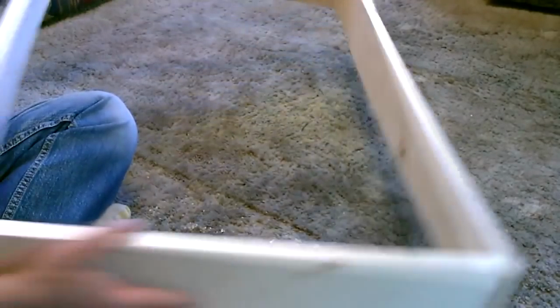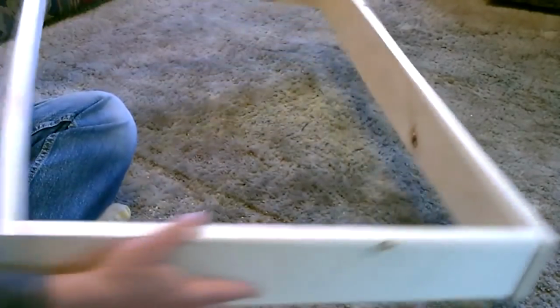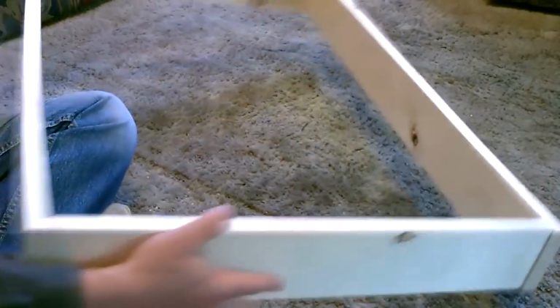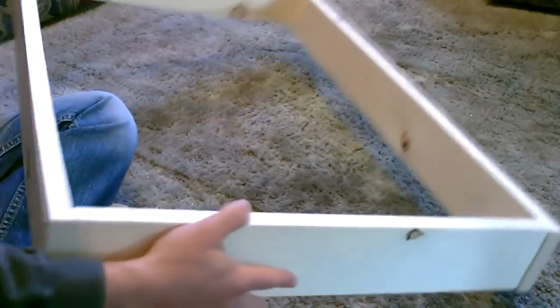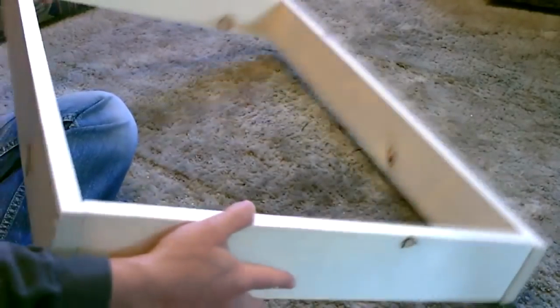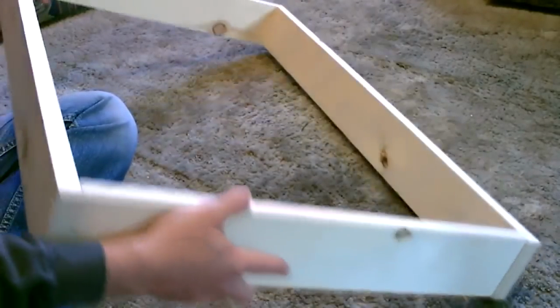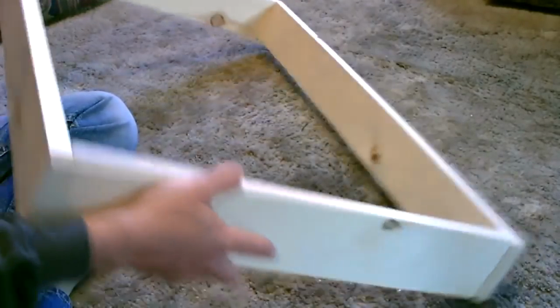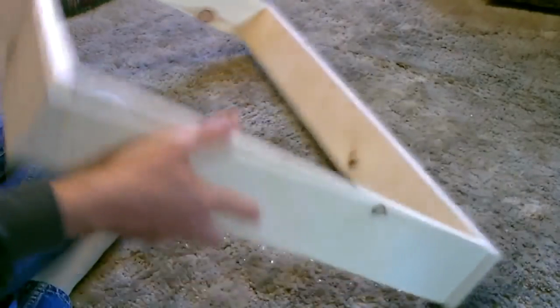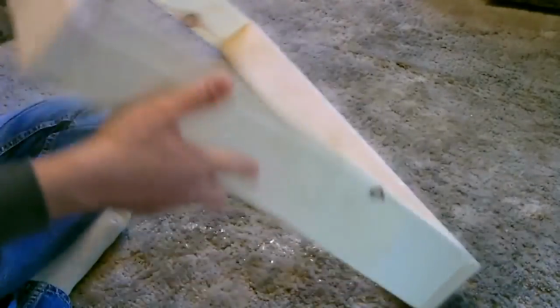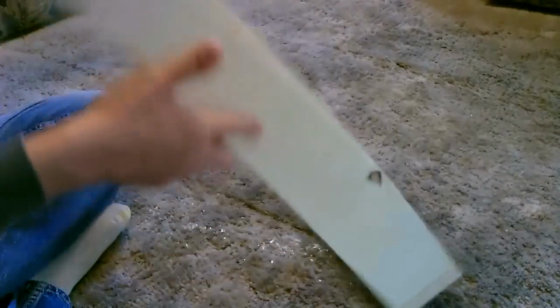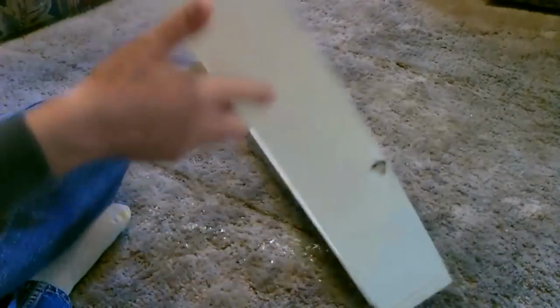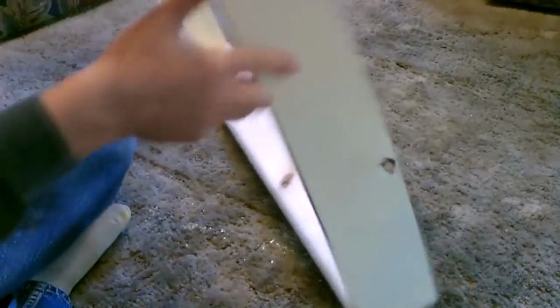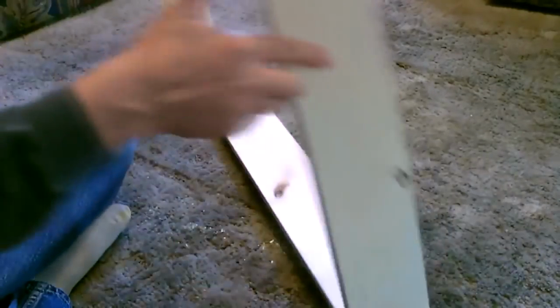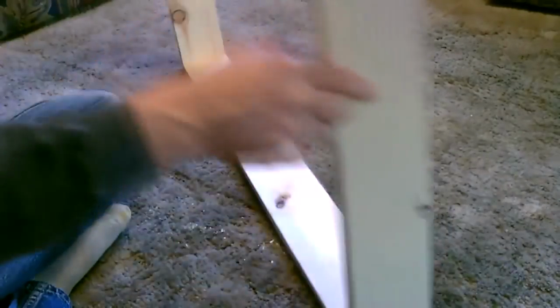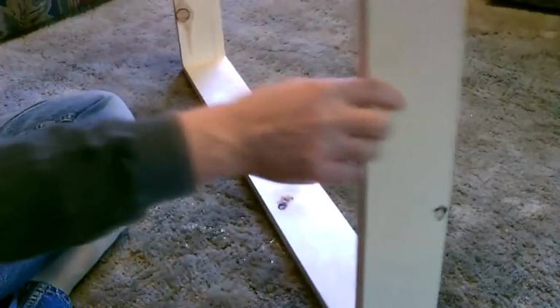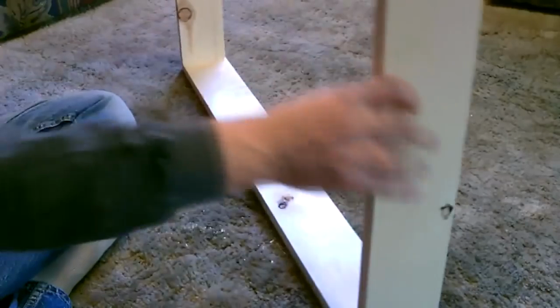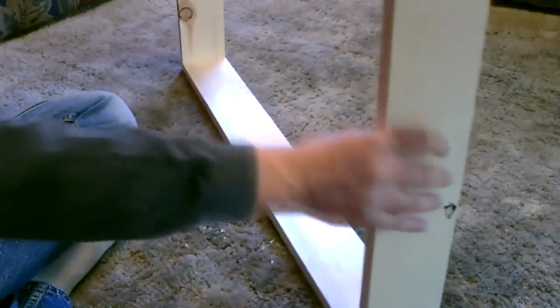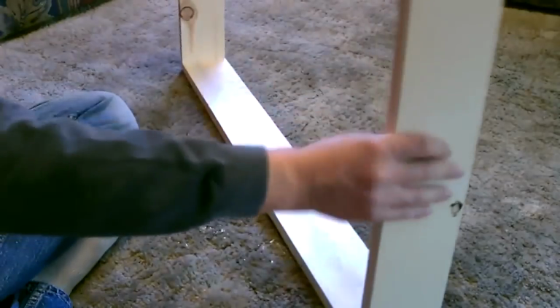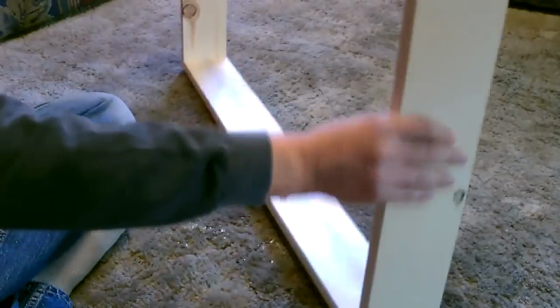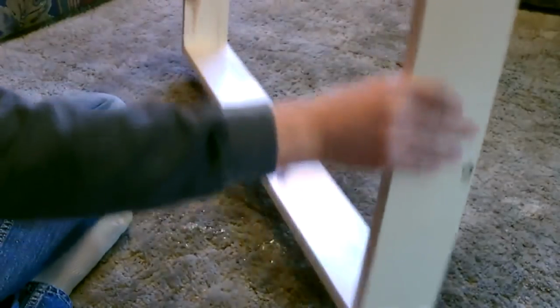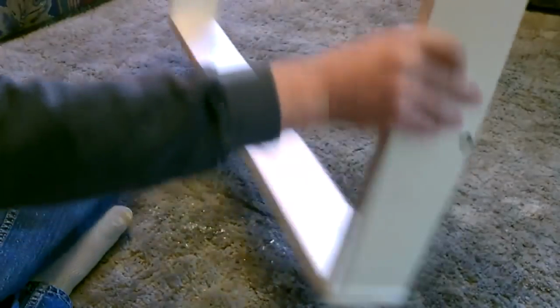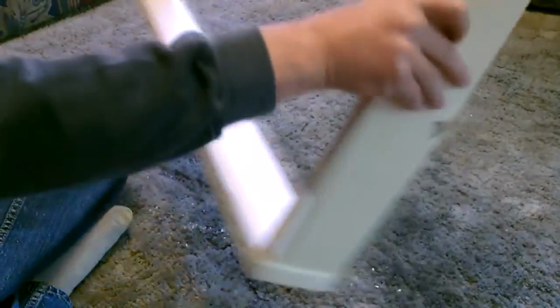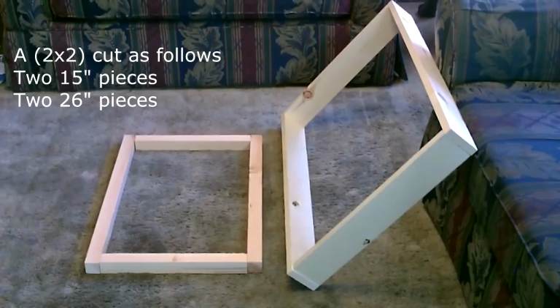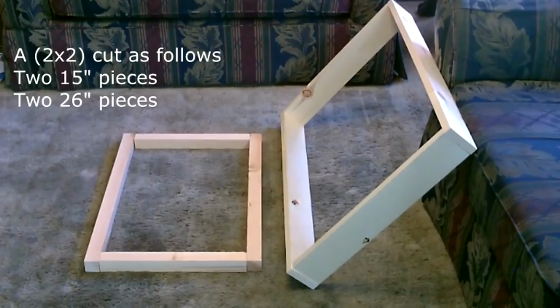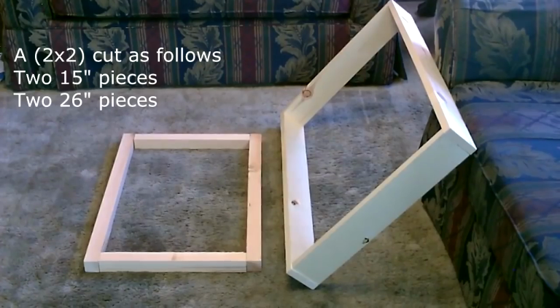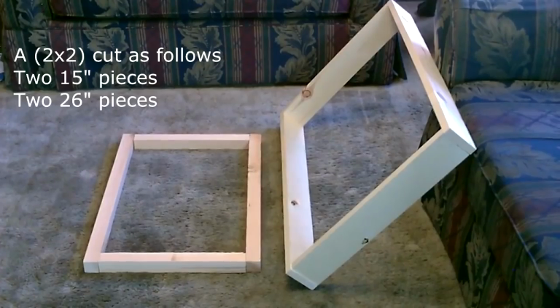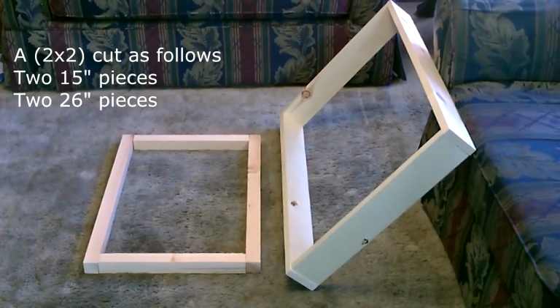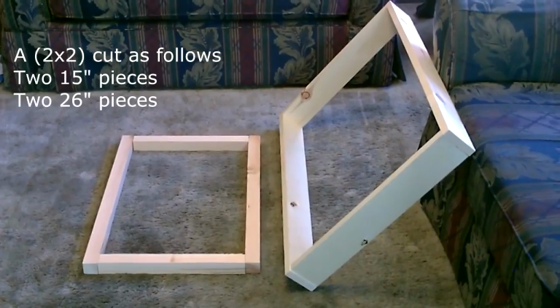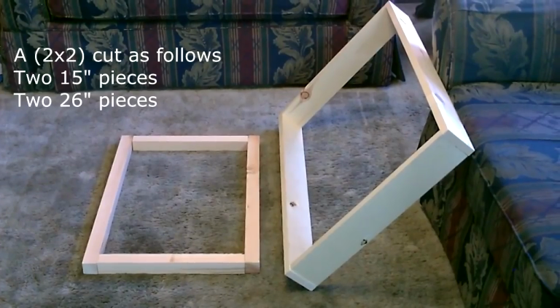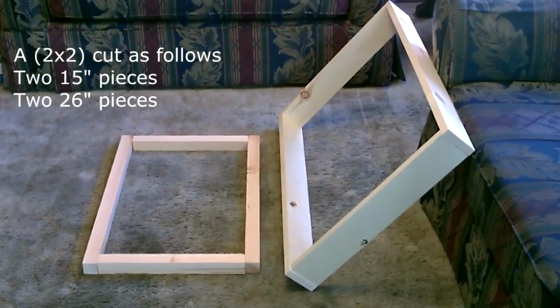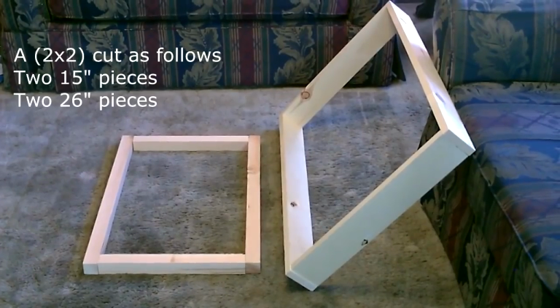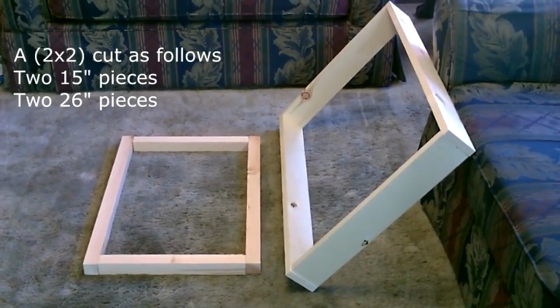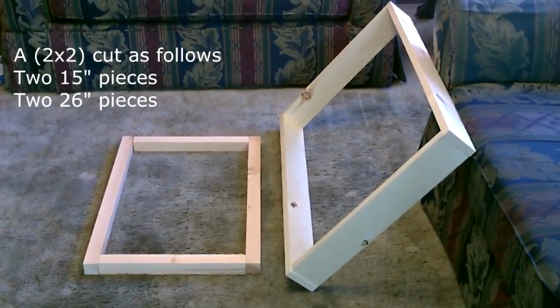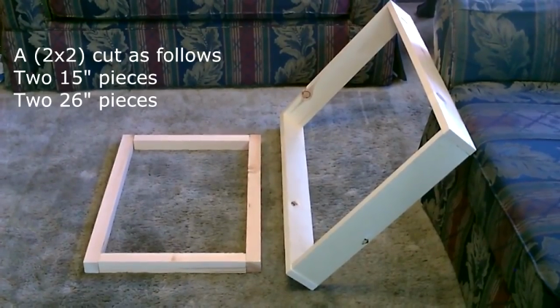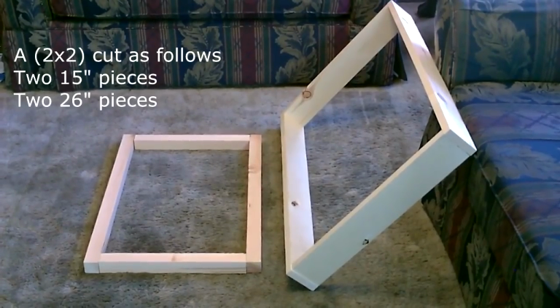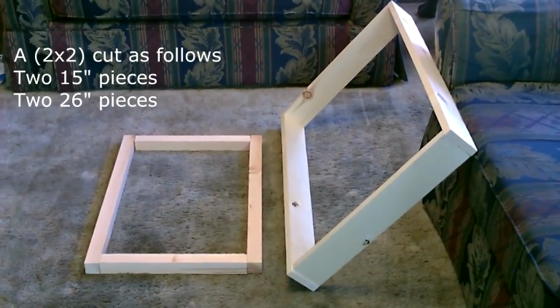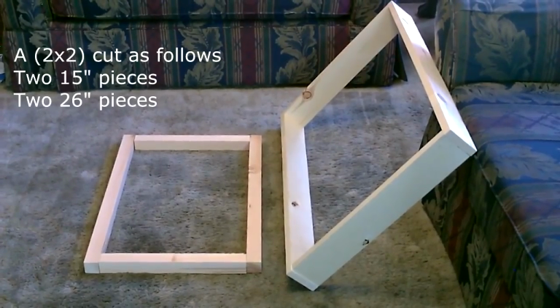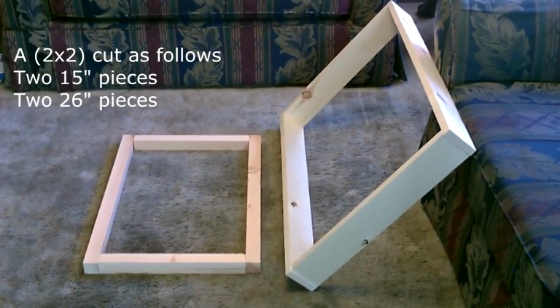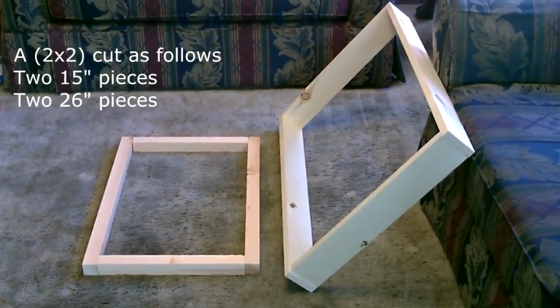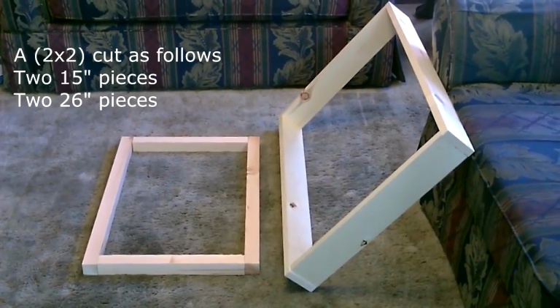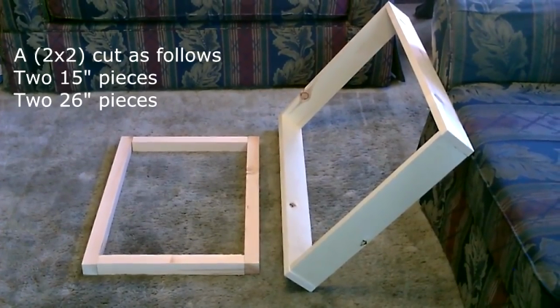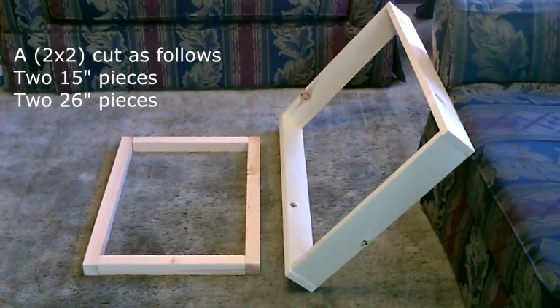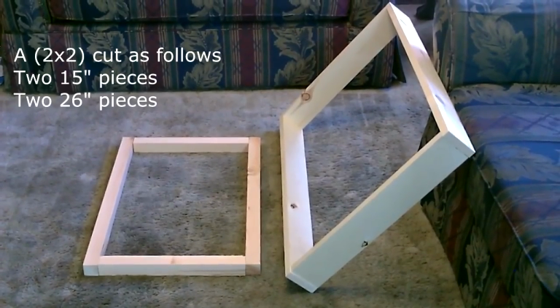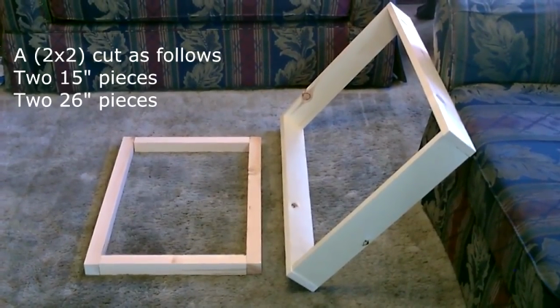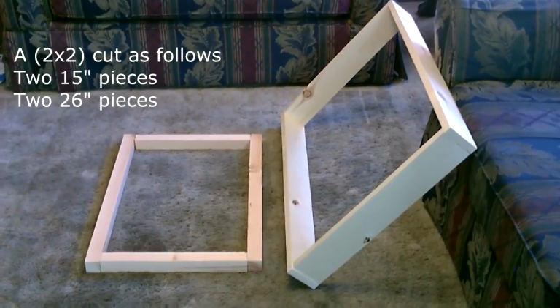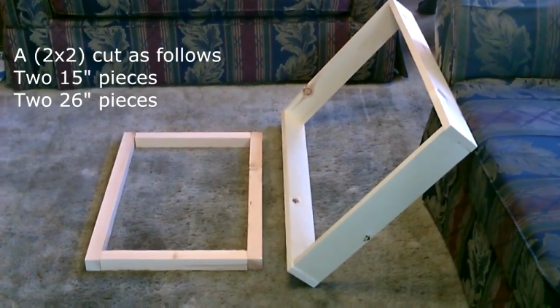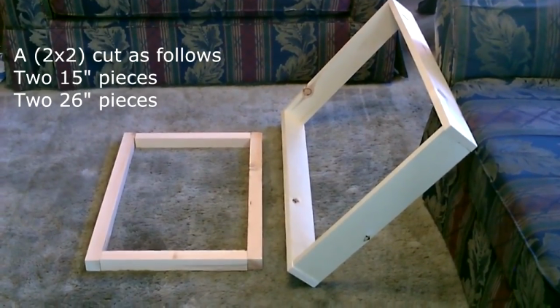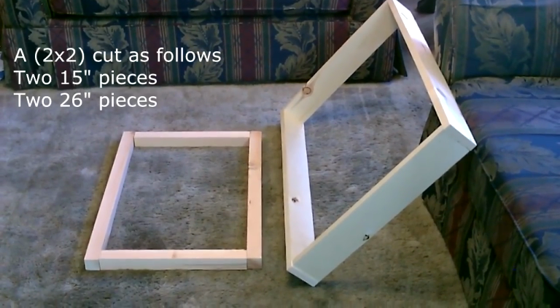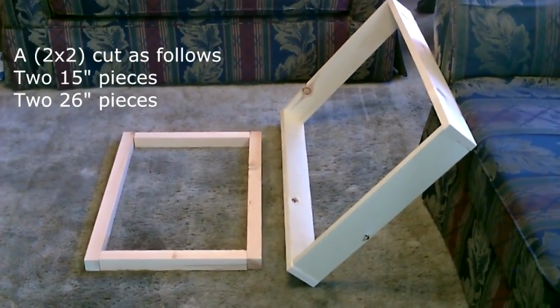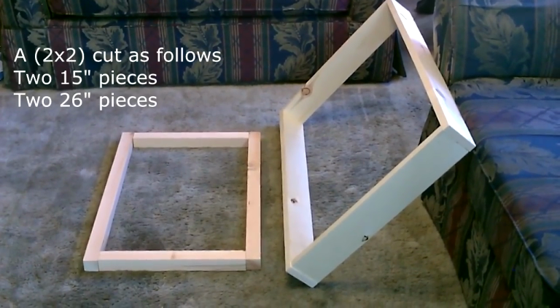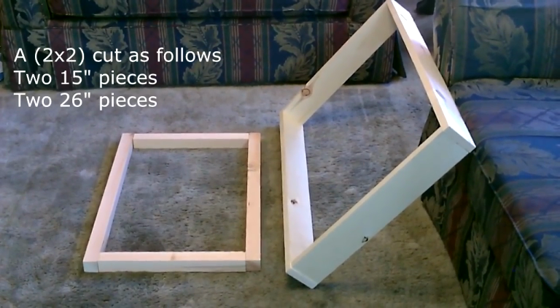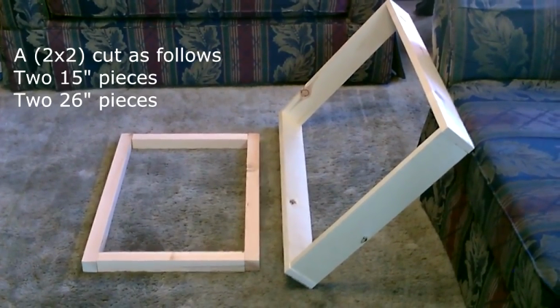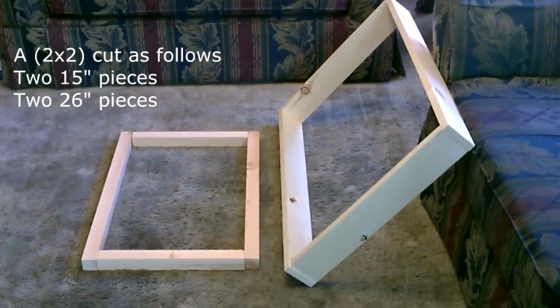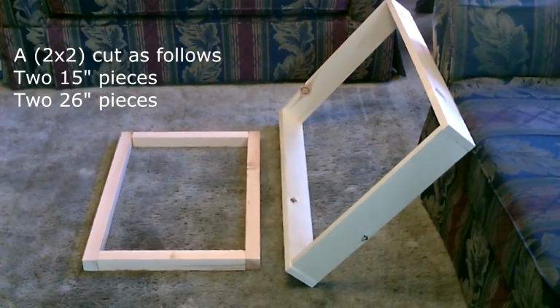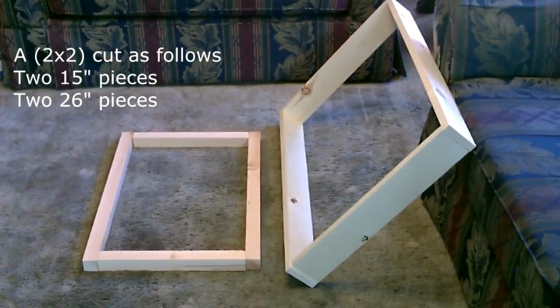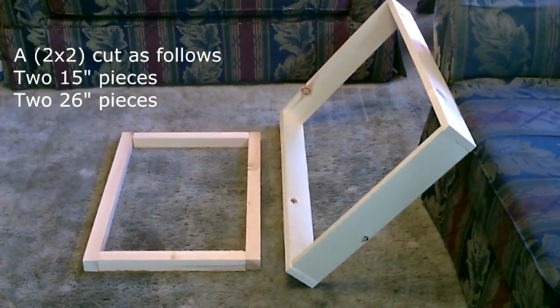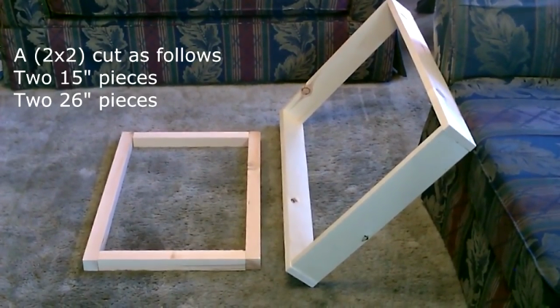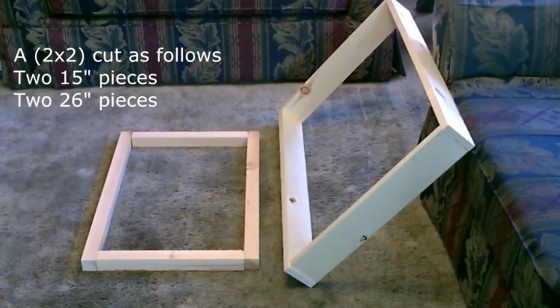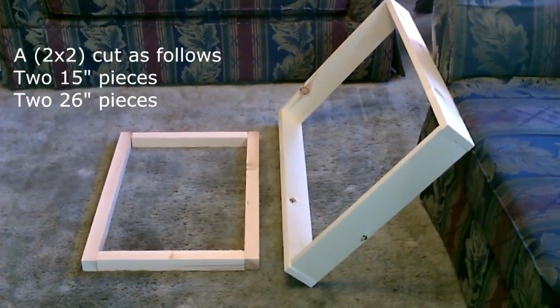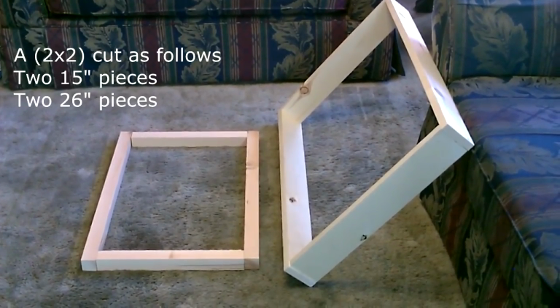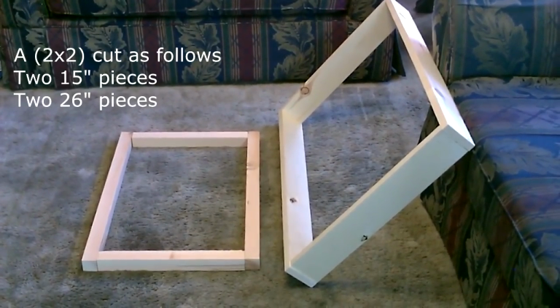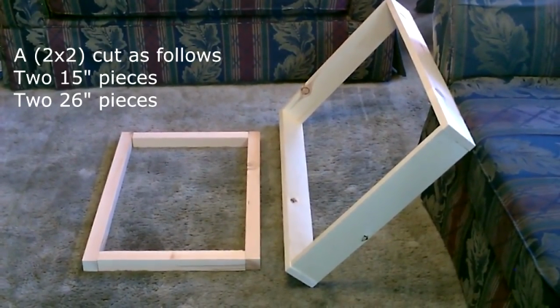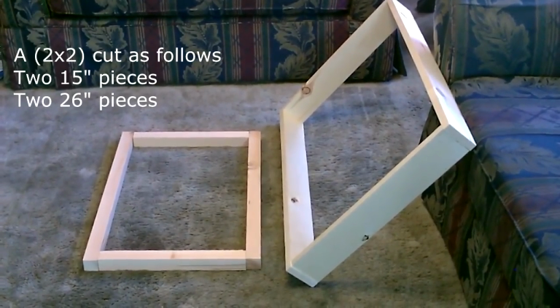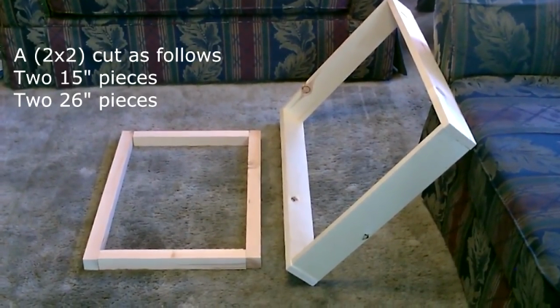All right, so that's the frame. Now I'm going to go ahead and make the inside framing — that'll be the part we'll hook the screen on to.